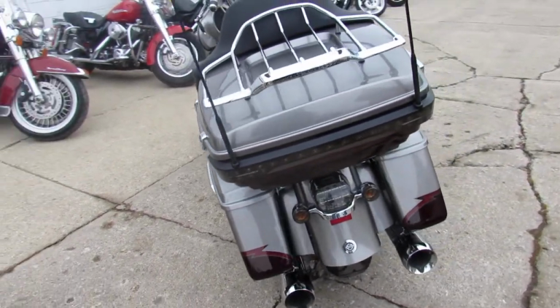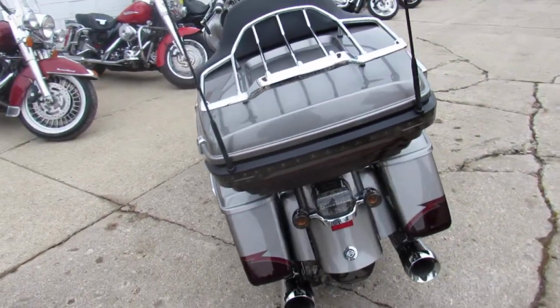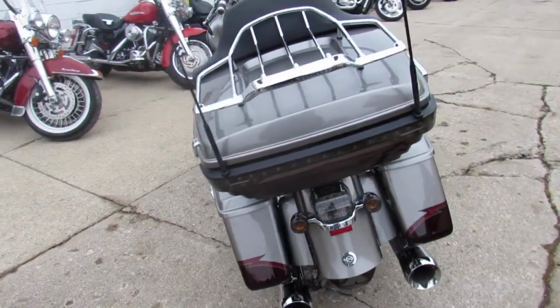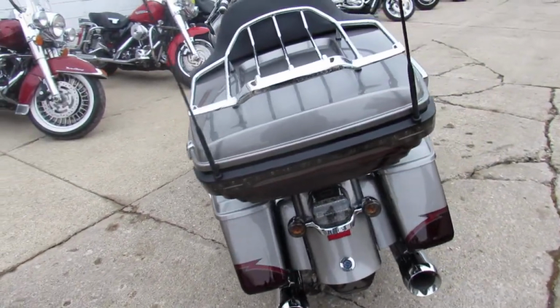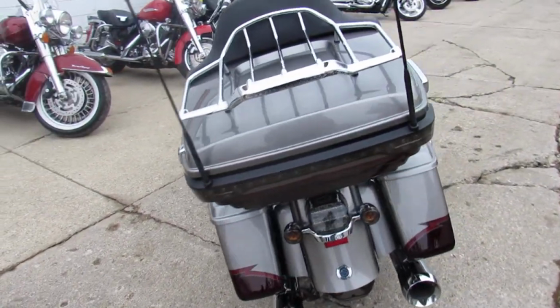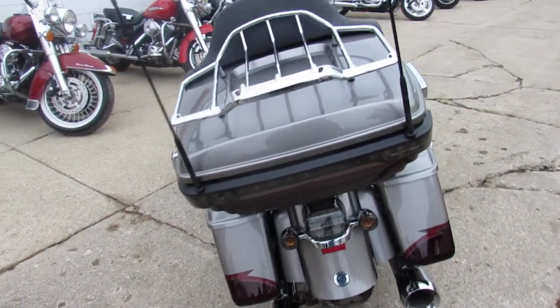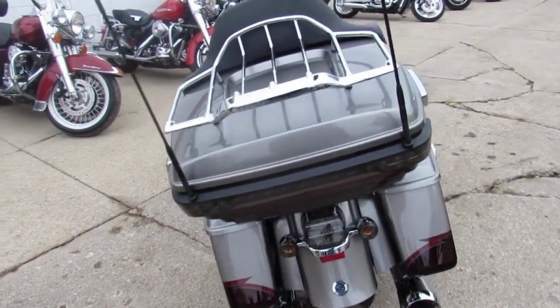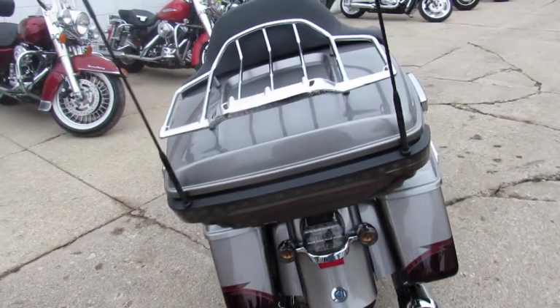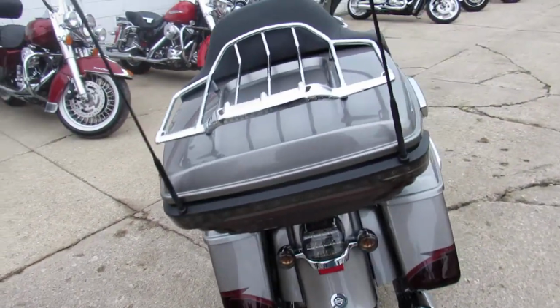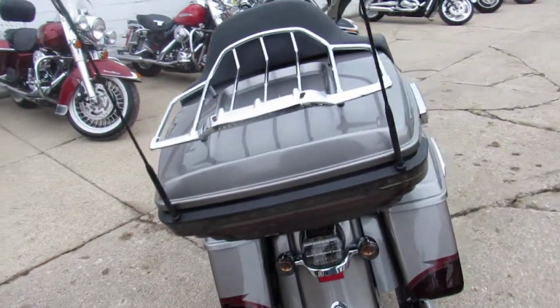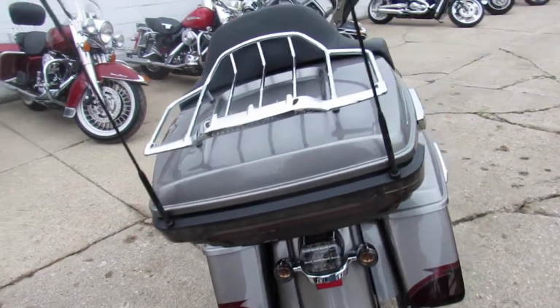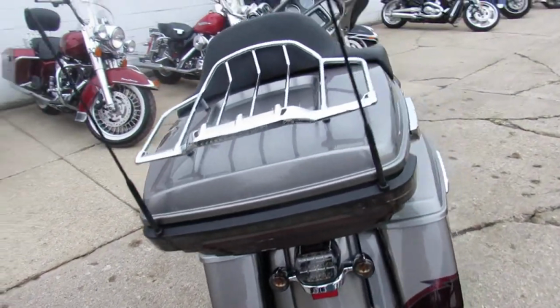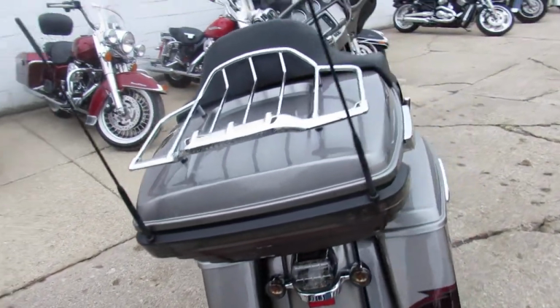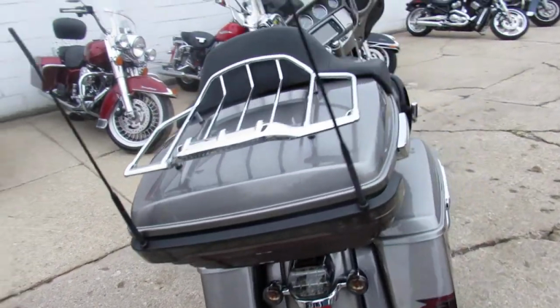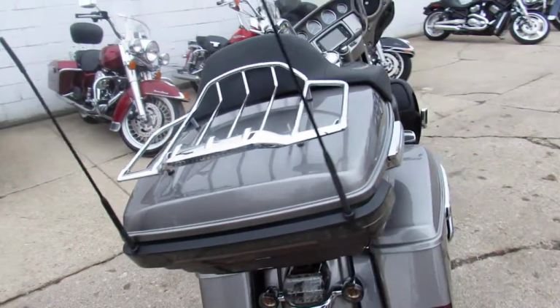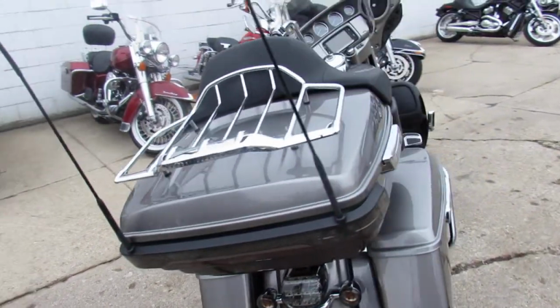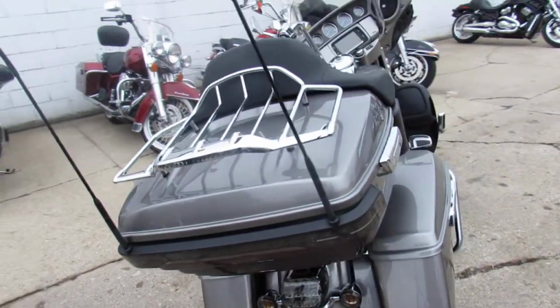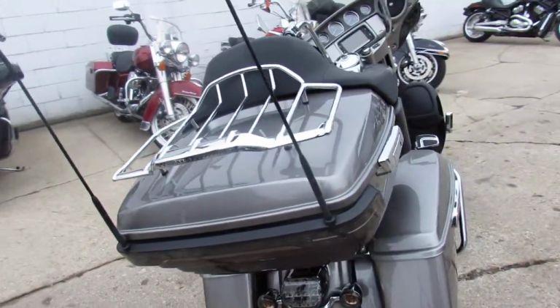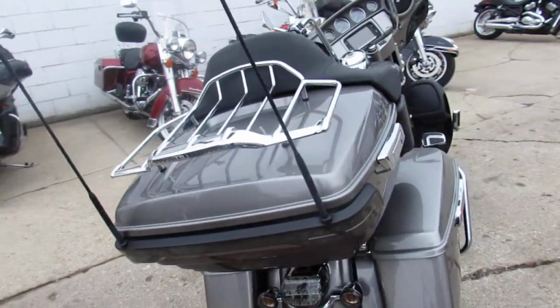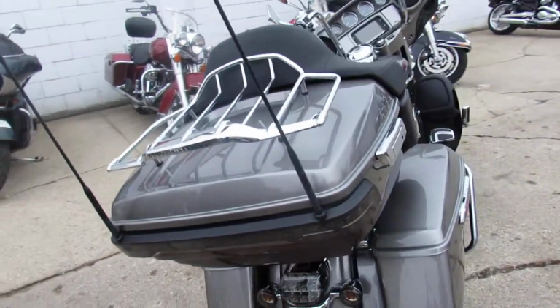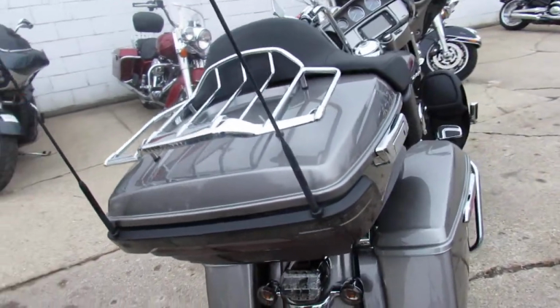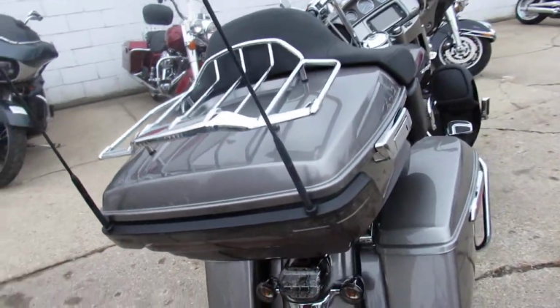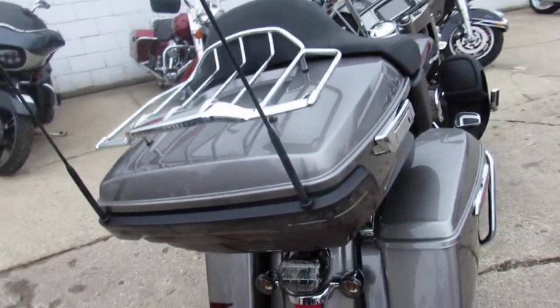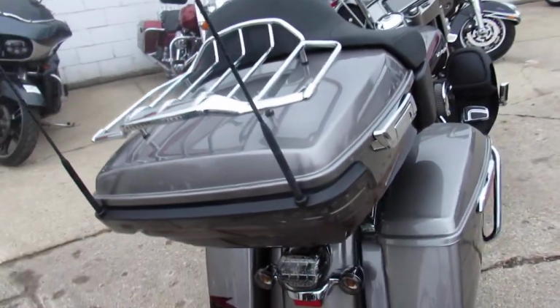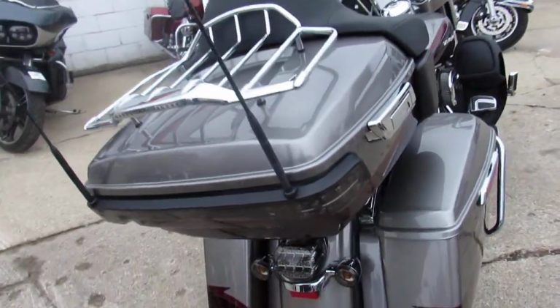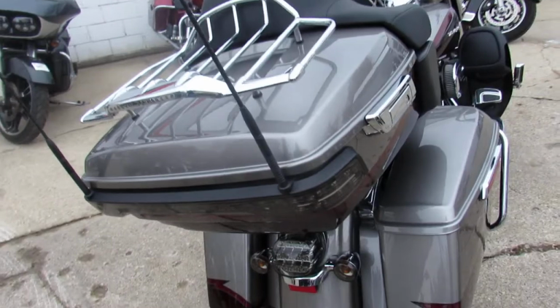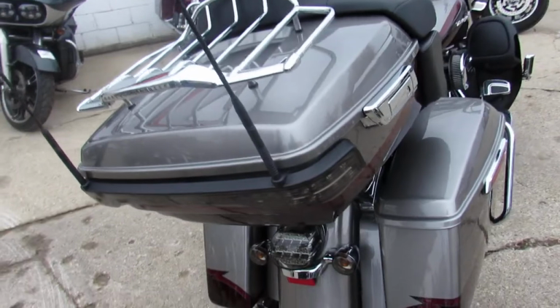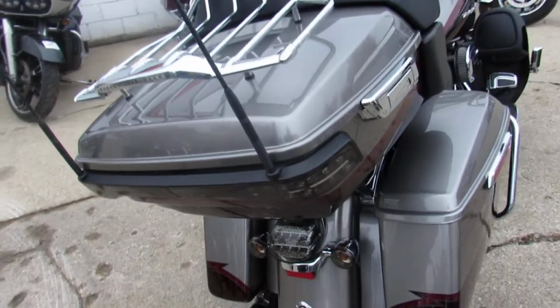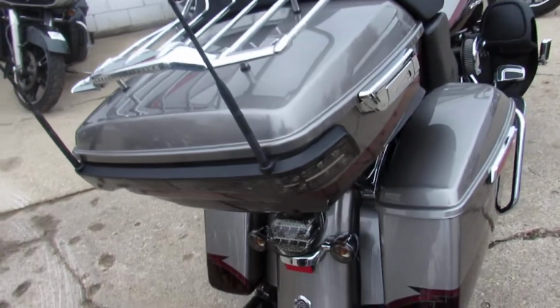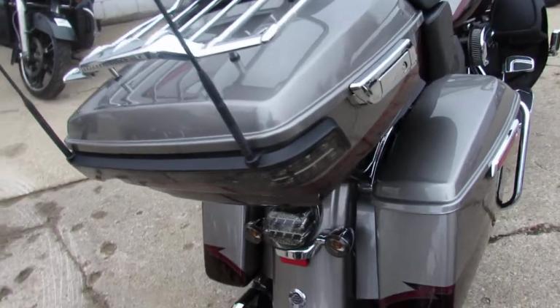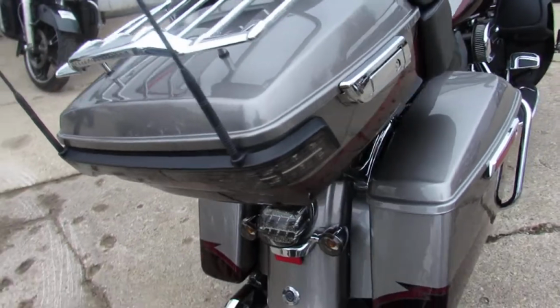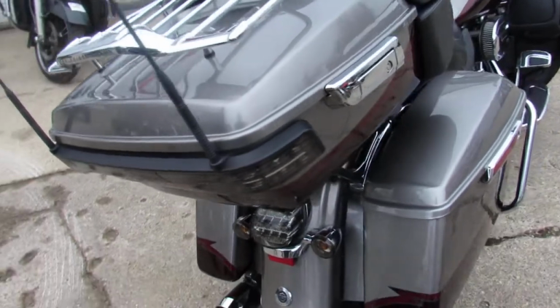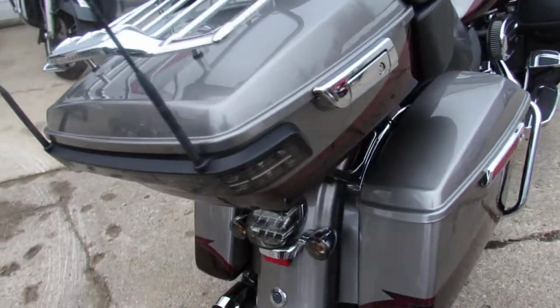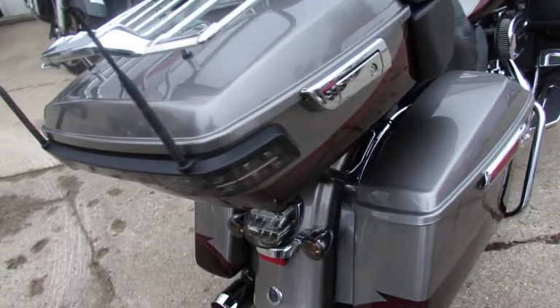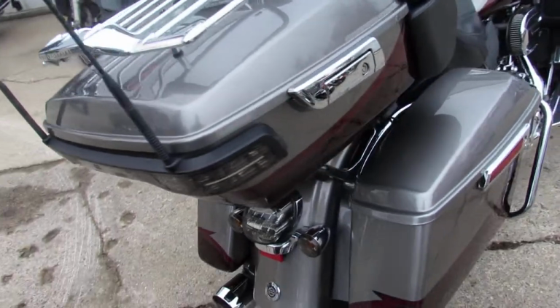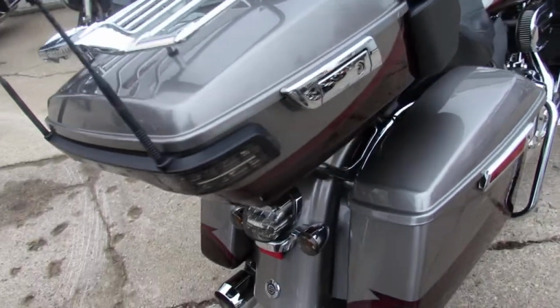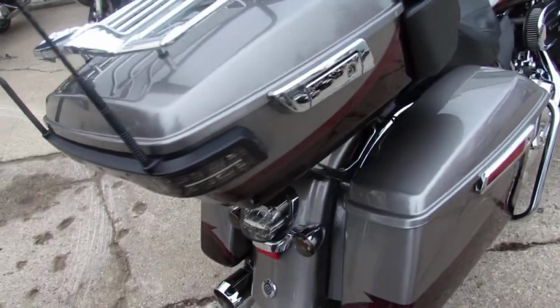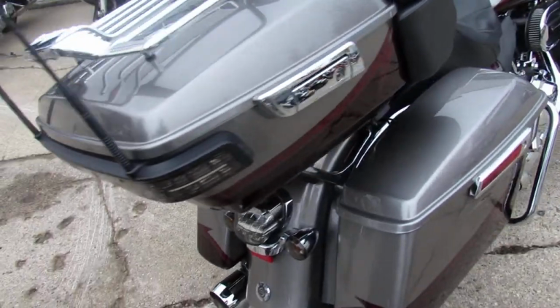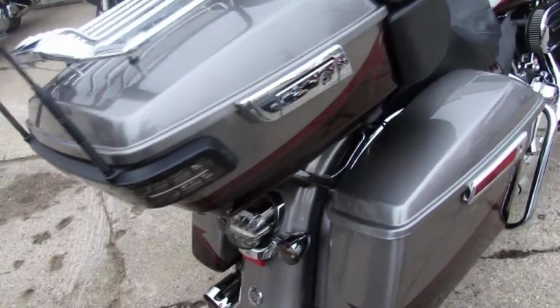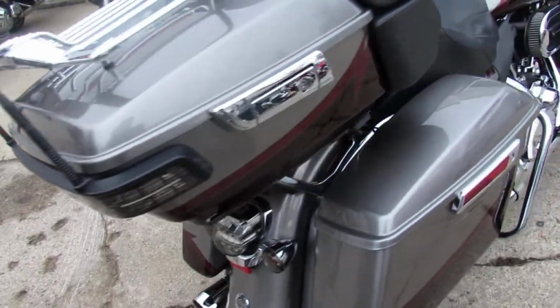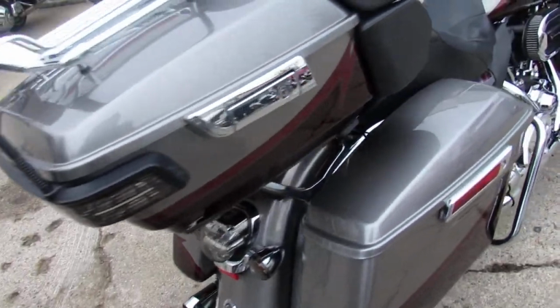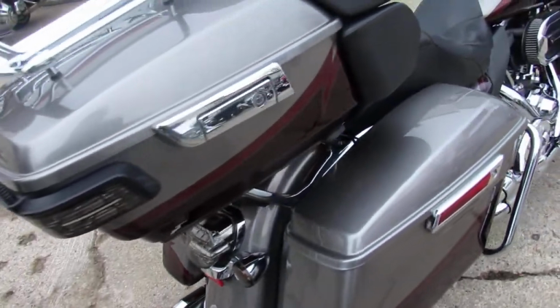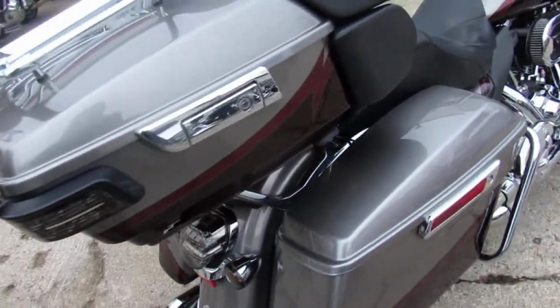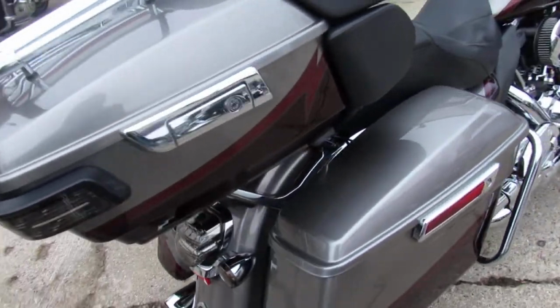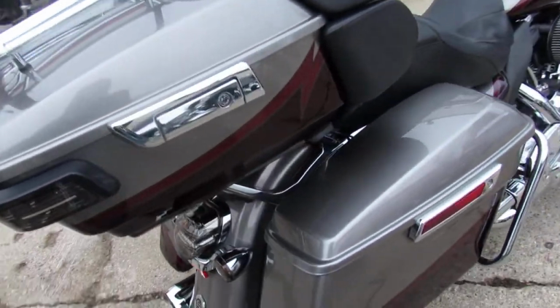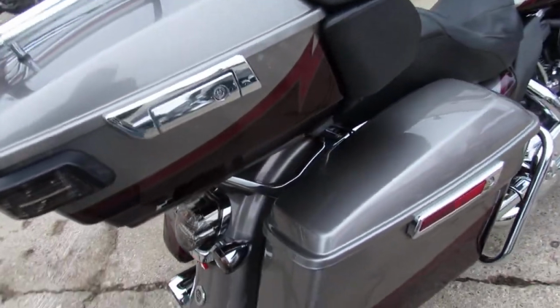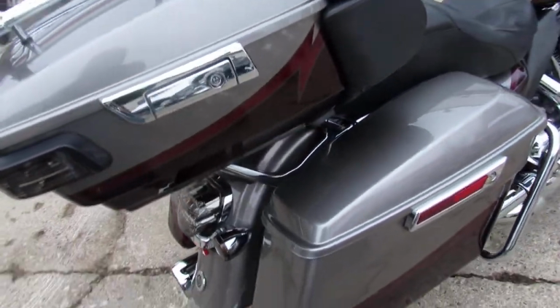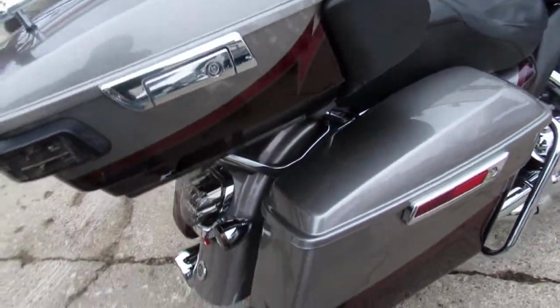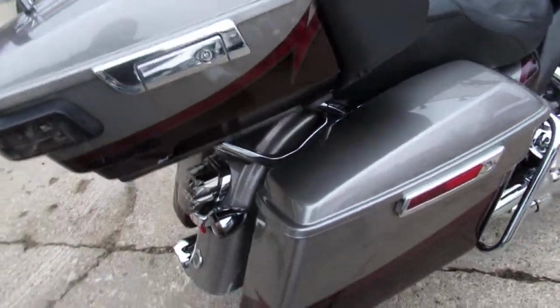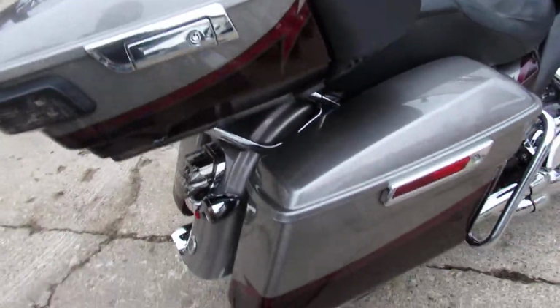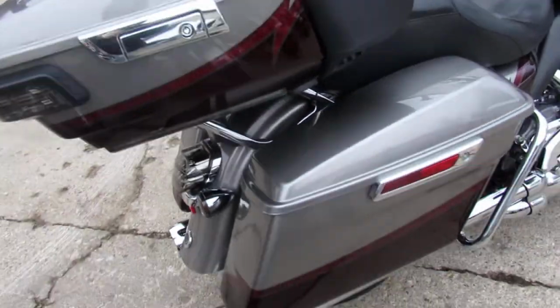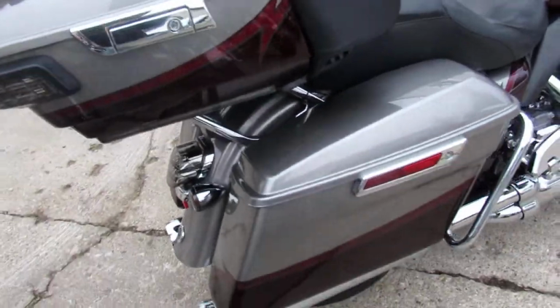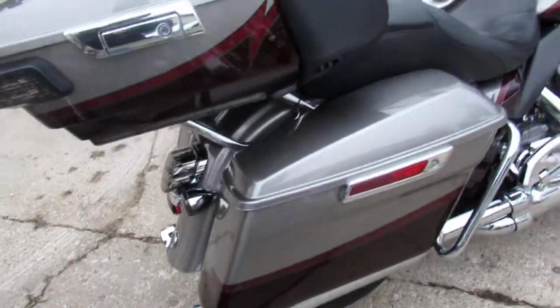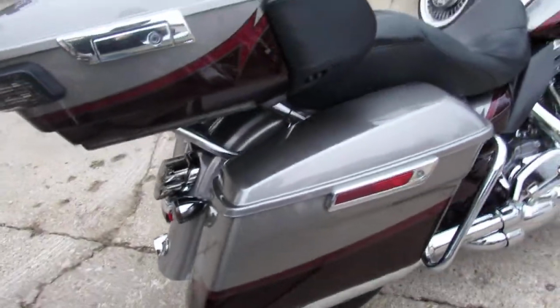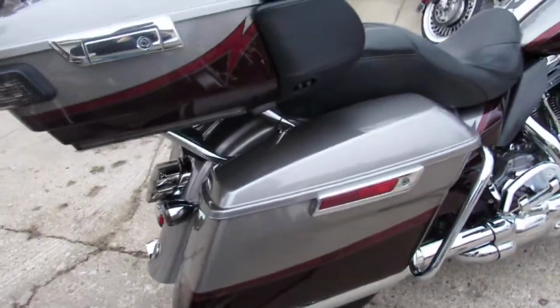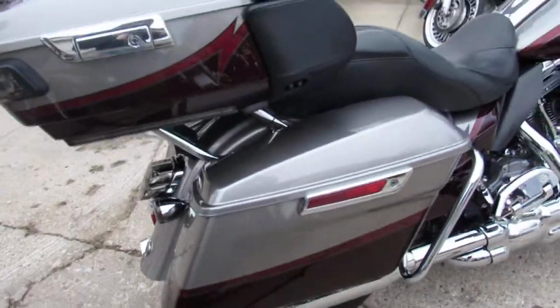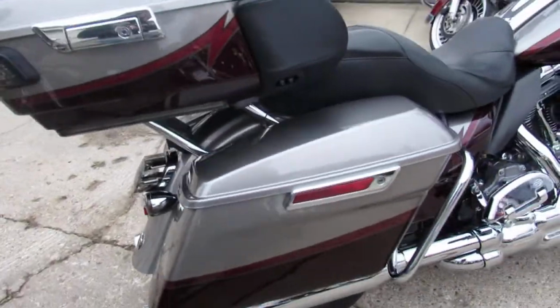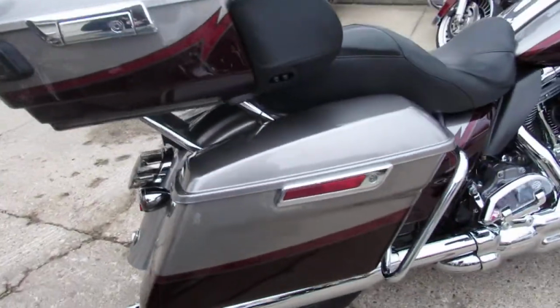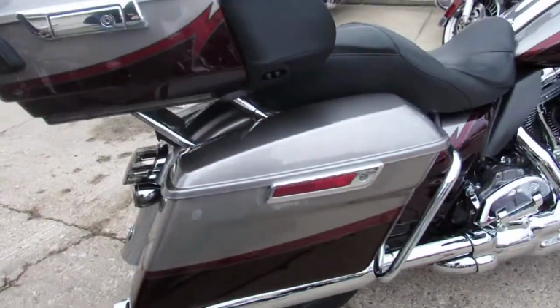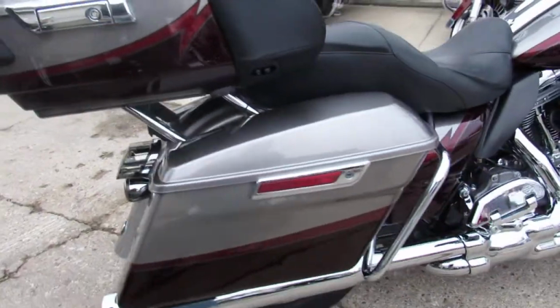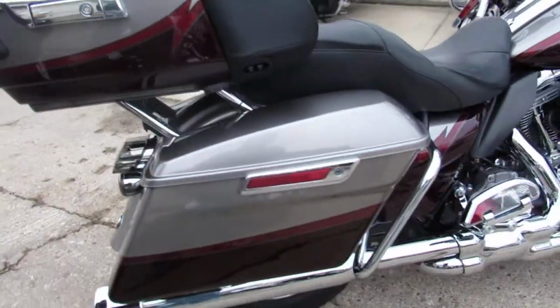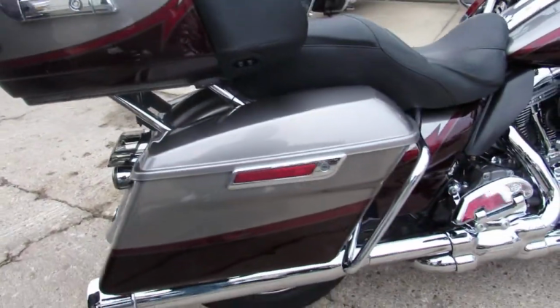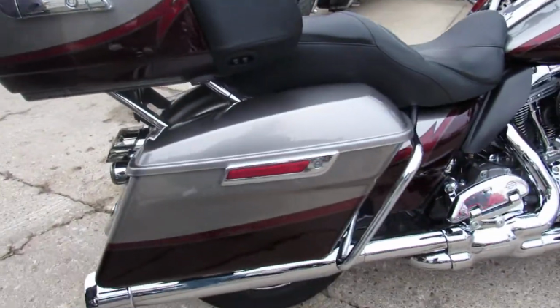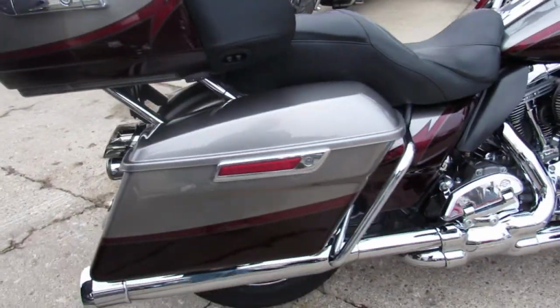There's just chrome all over this bike guys — chrome wheels, chrome switches, switch housings. There's so much chrome I can't even name it all.